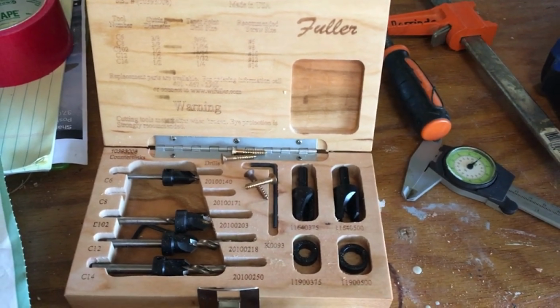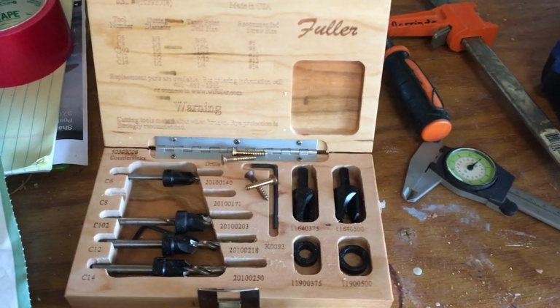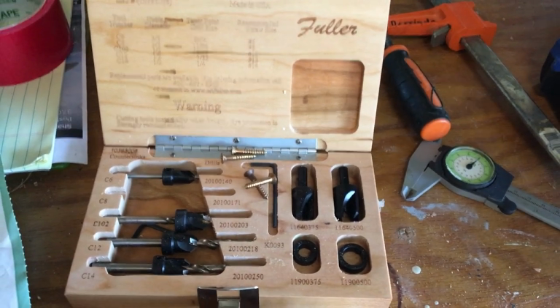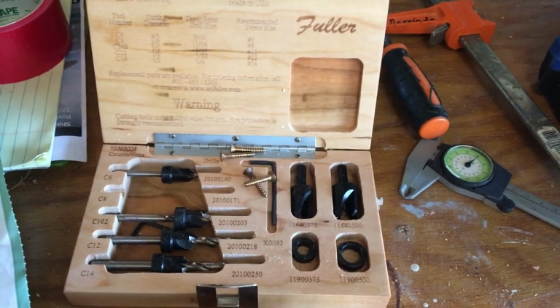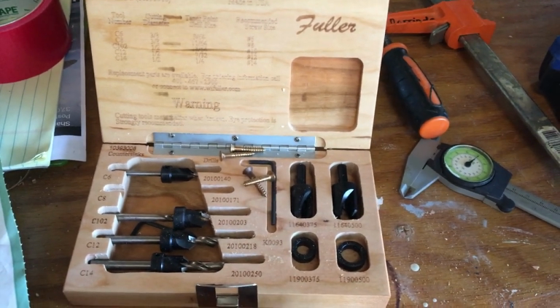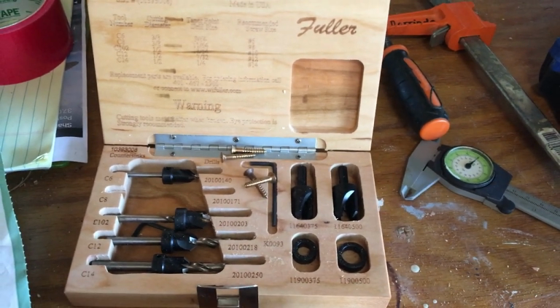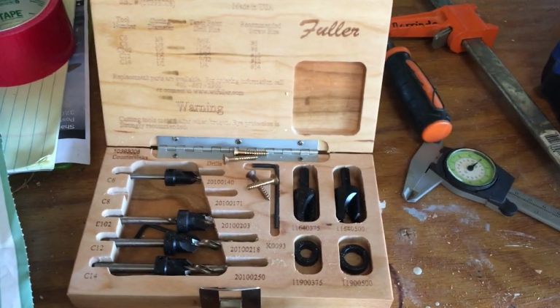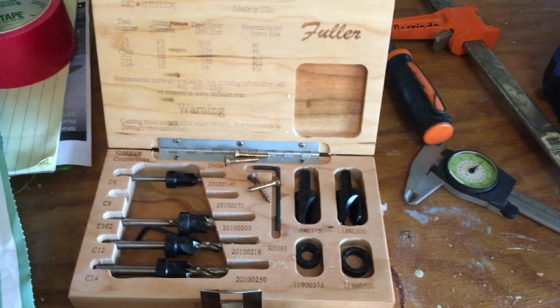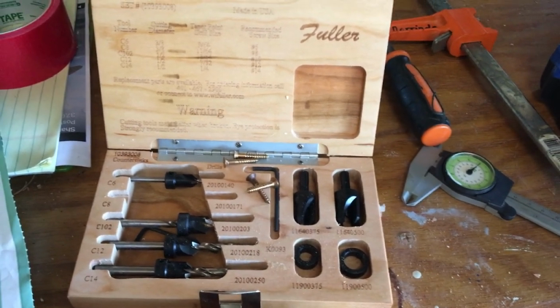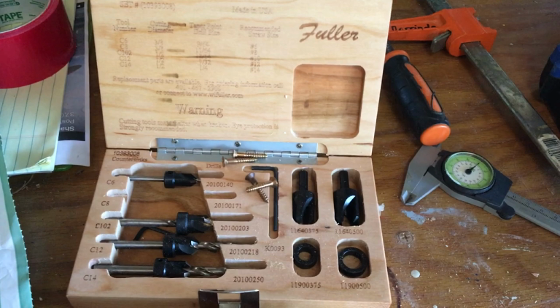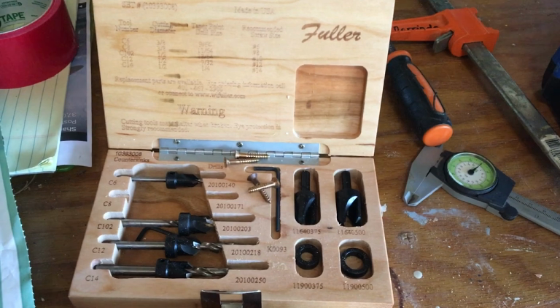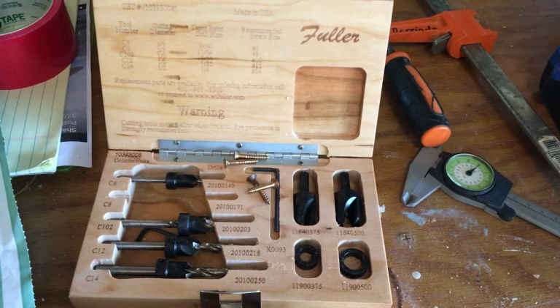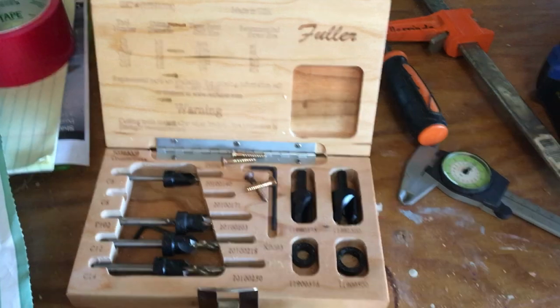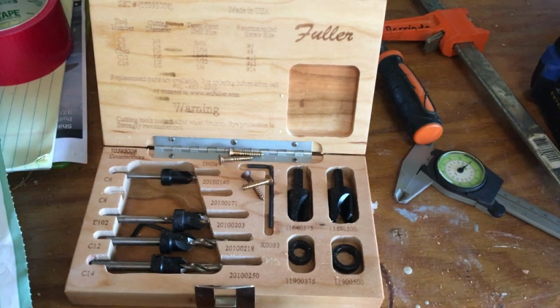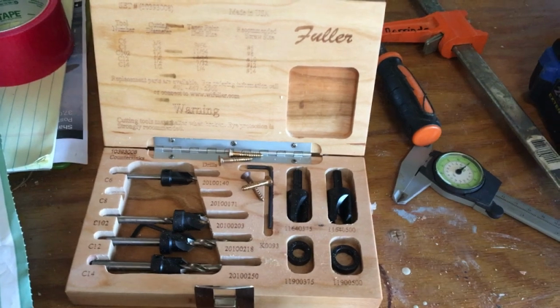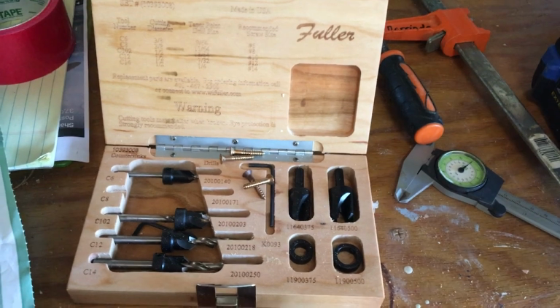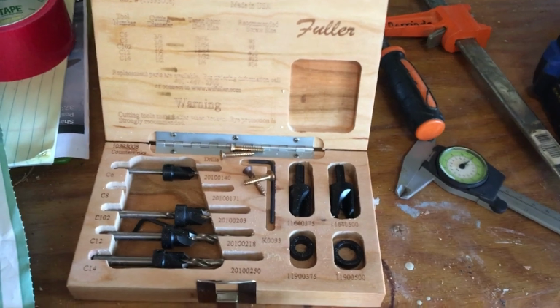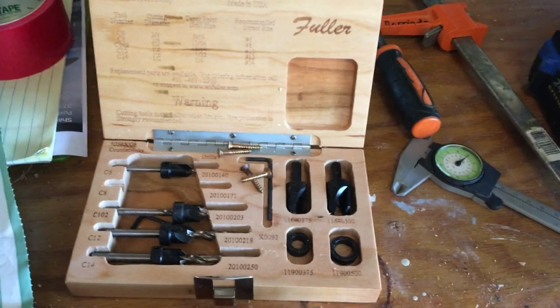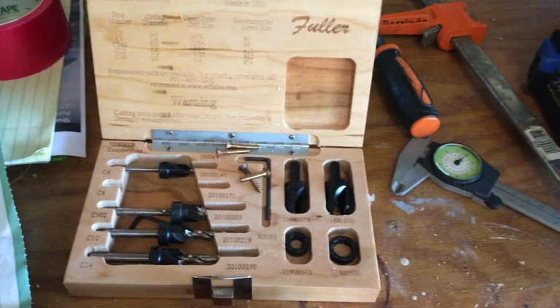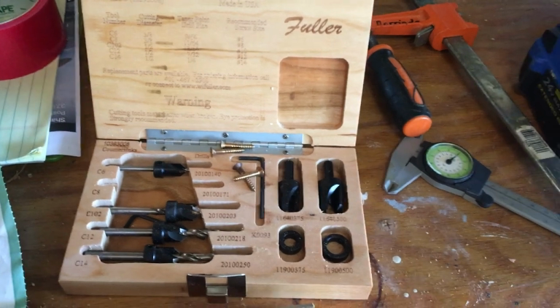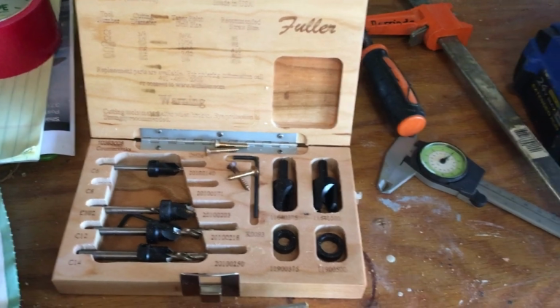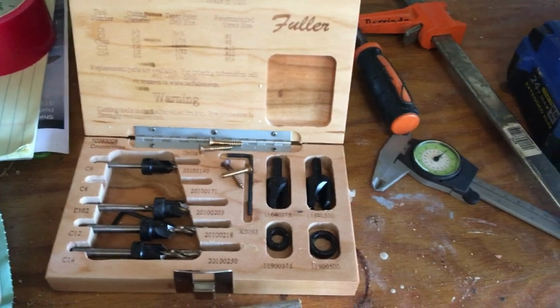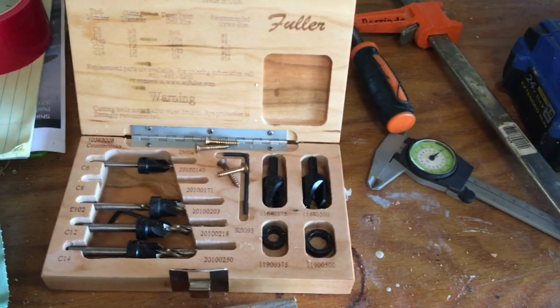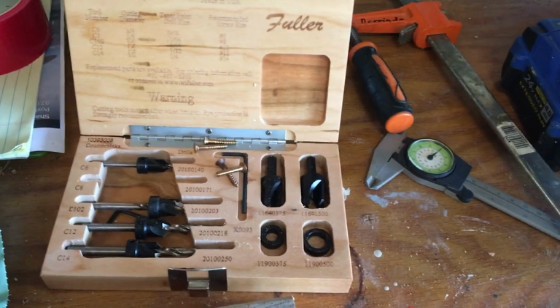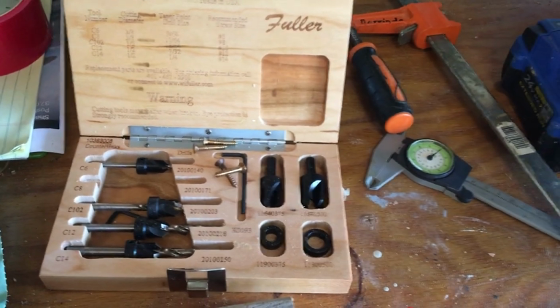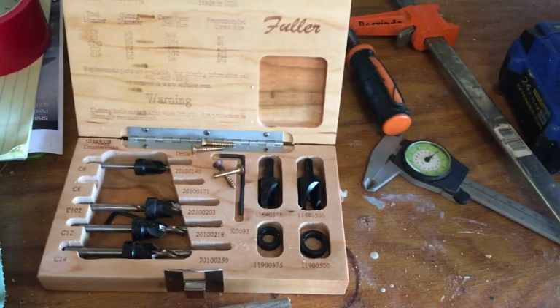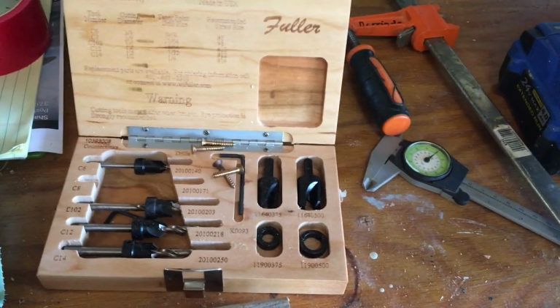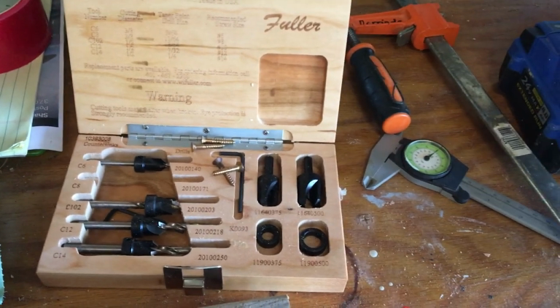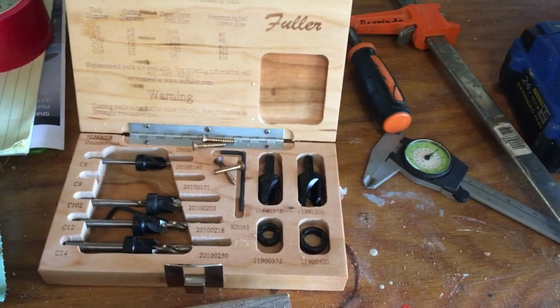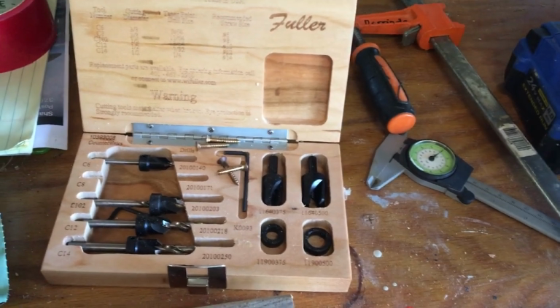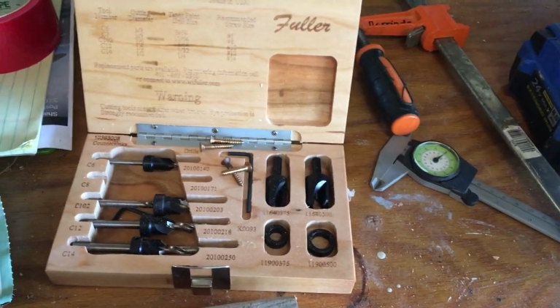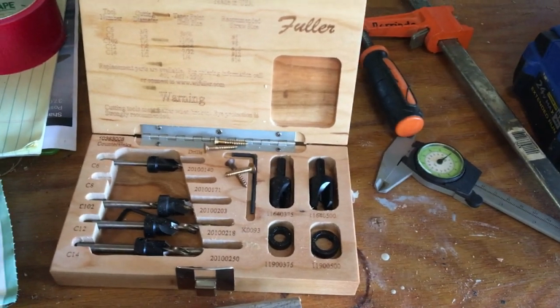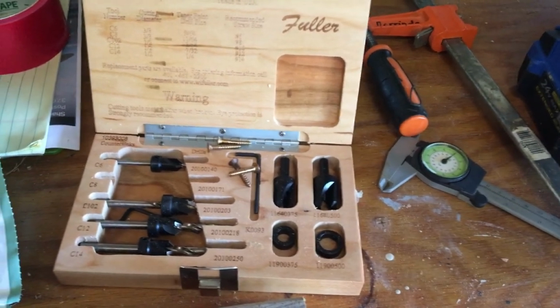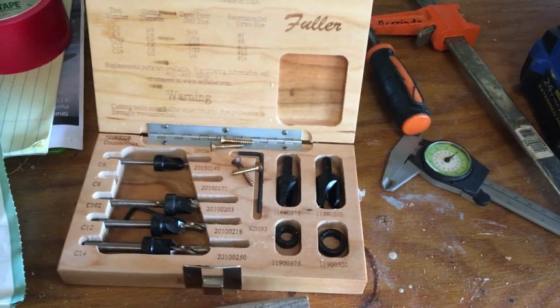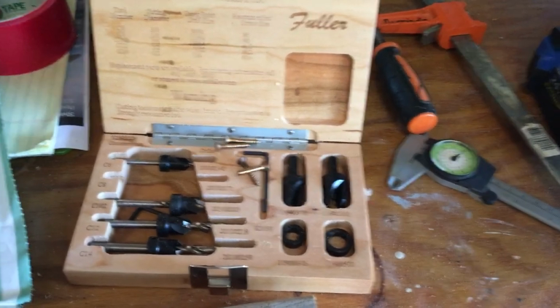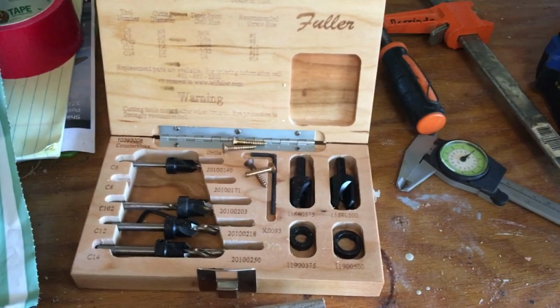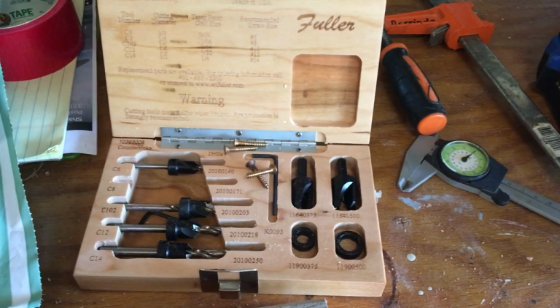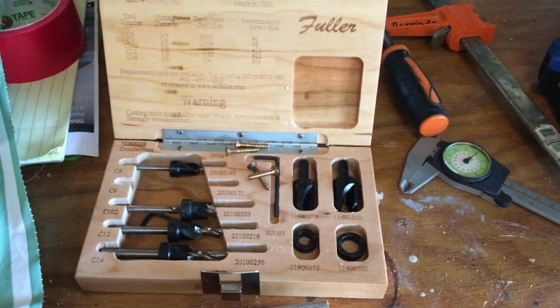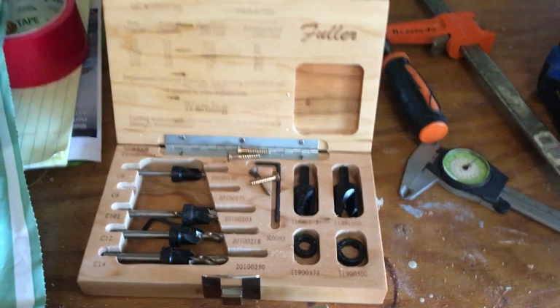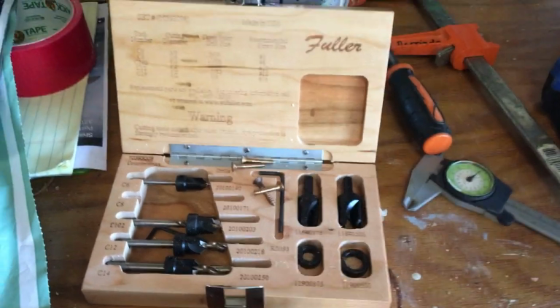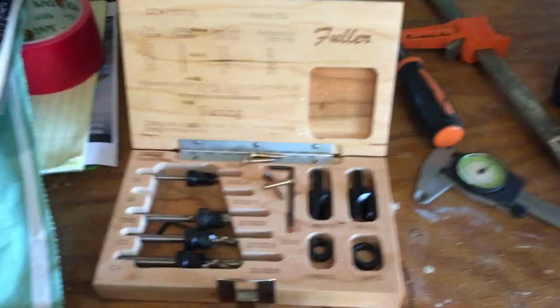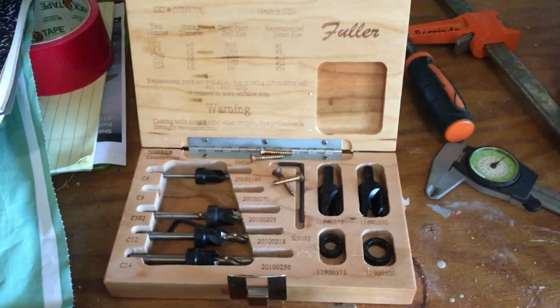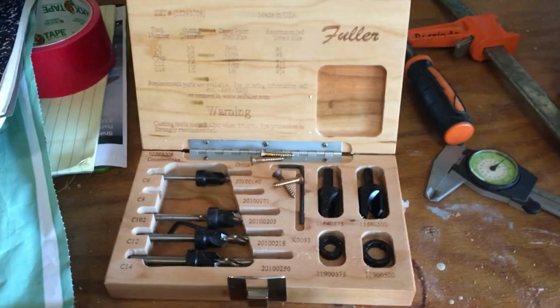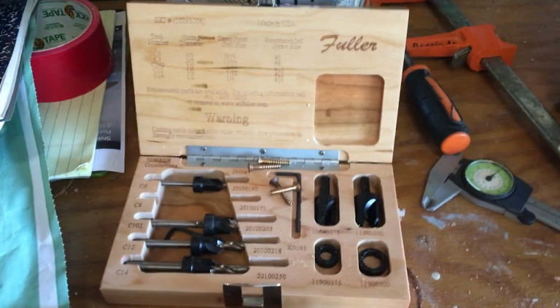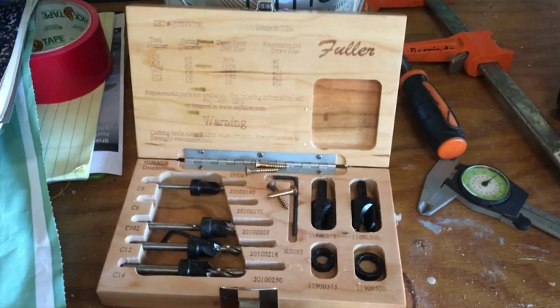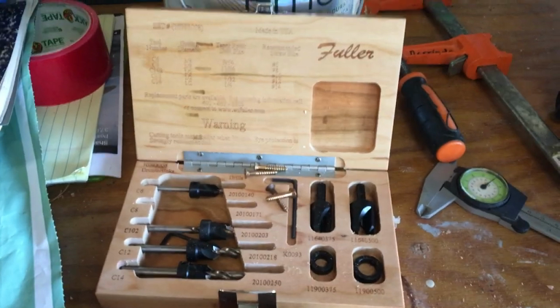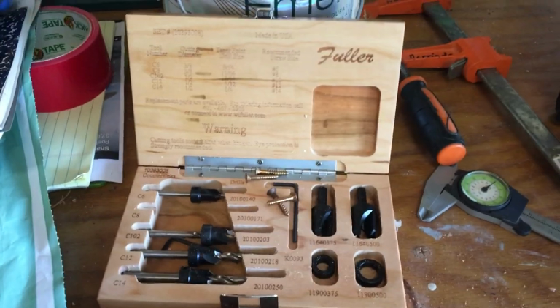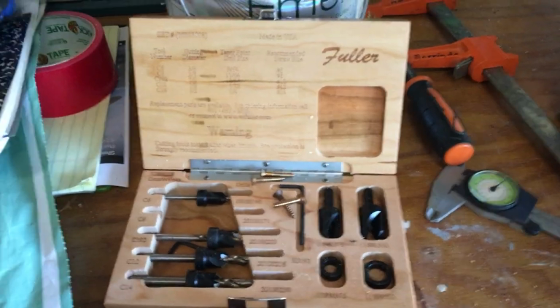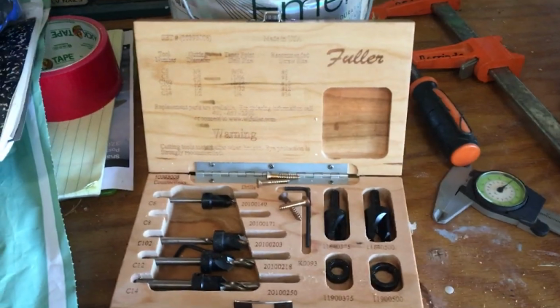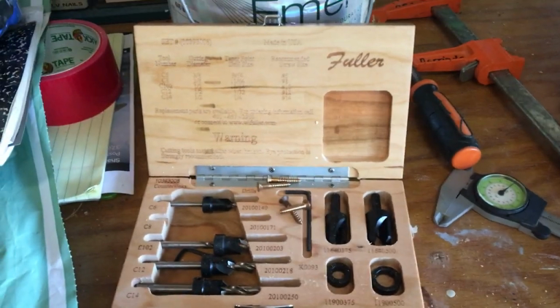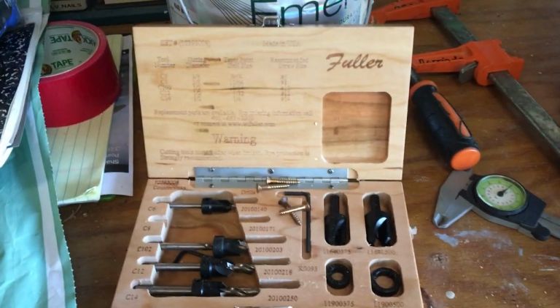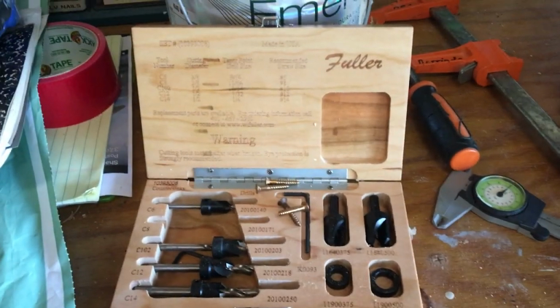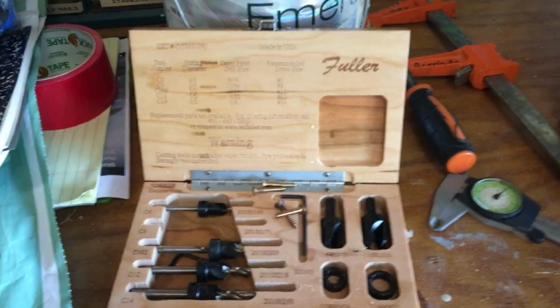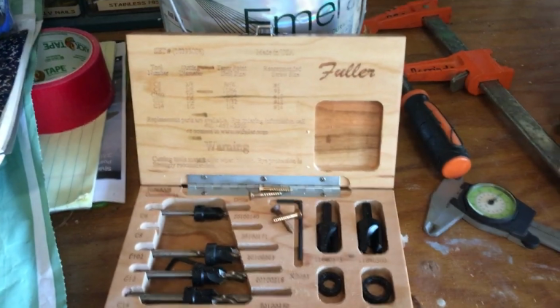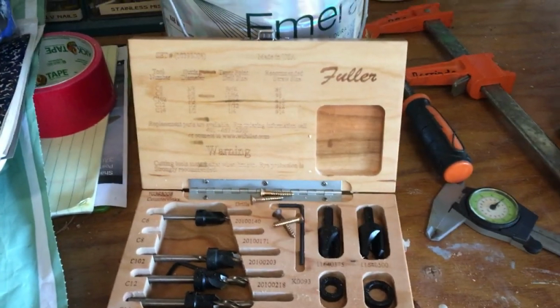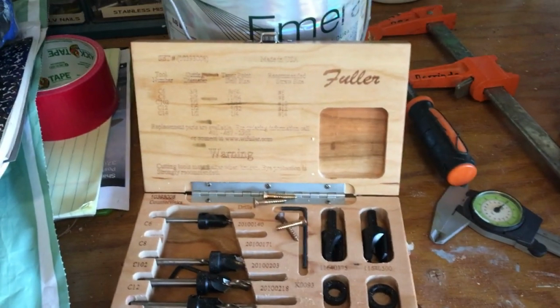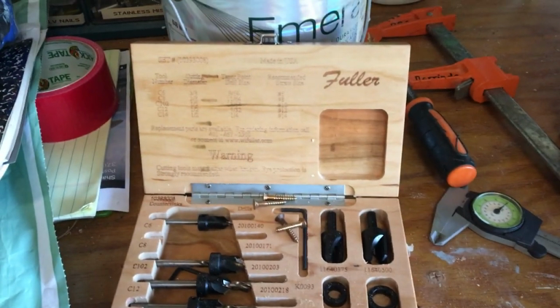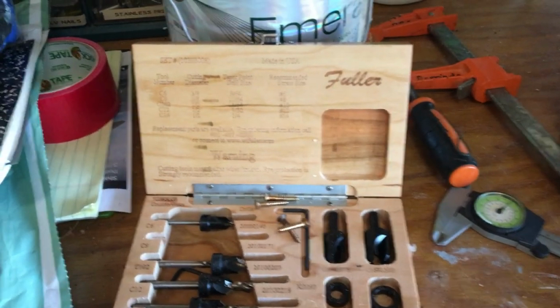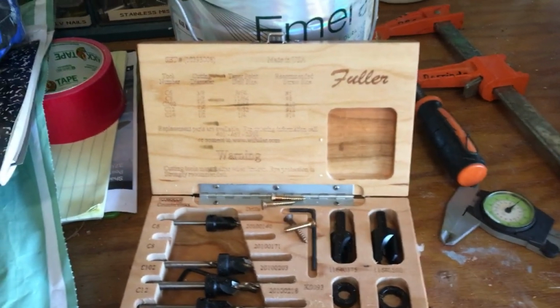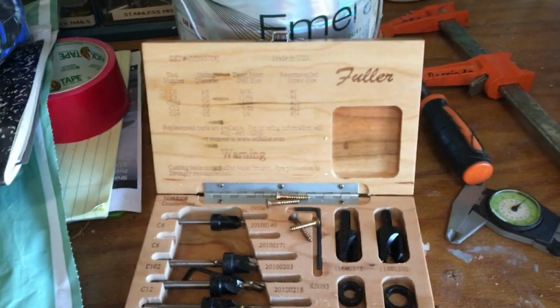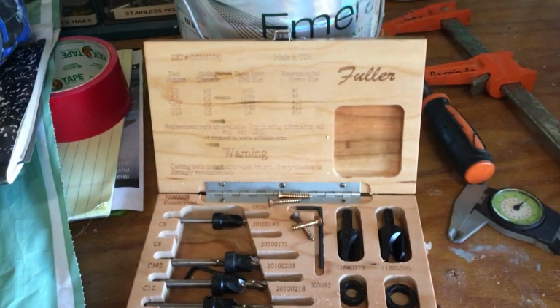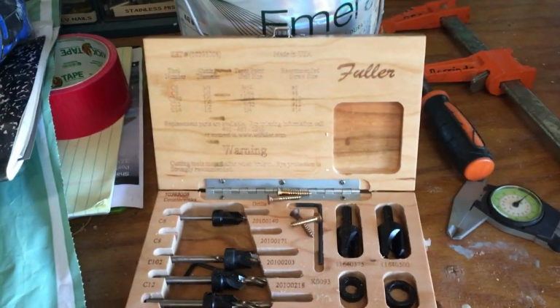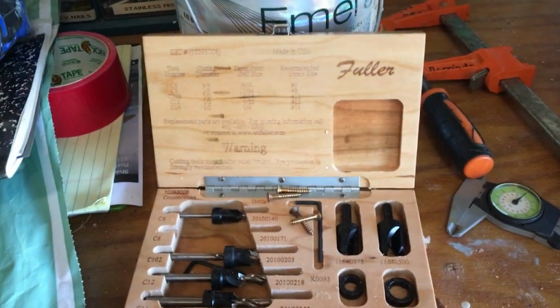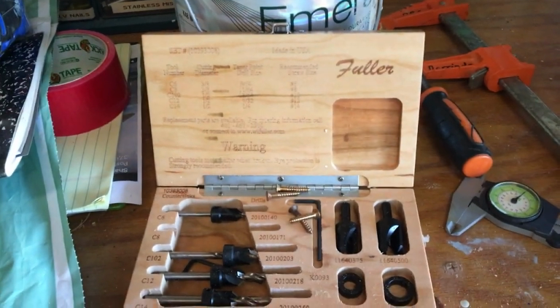So that's what we're up to. The Fuller combination bit set — you can buy it through Jamestown Distributors or directly from Fuller themselves. Now we're going to head over and put this piece on the boat.